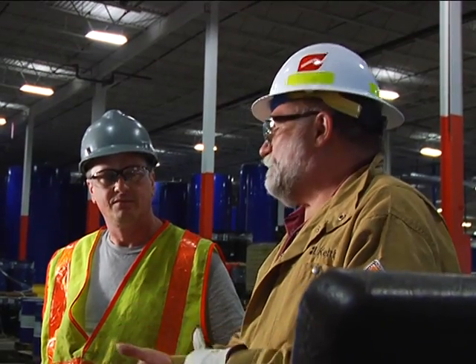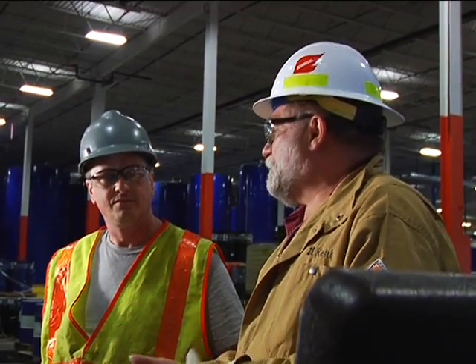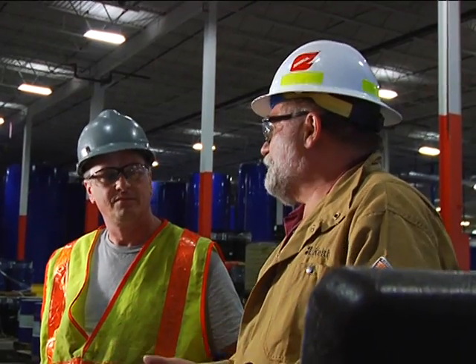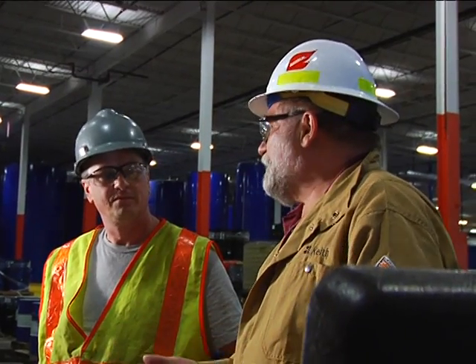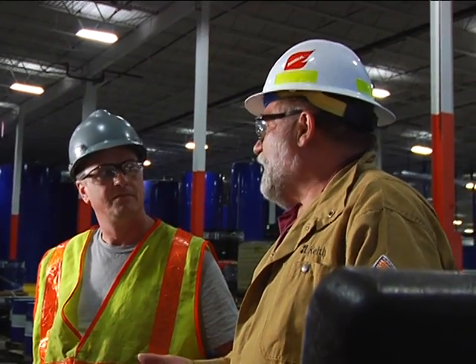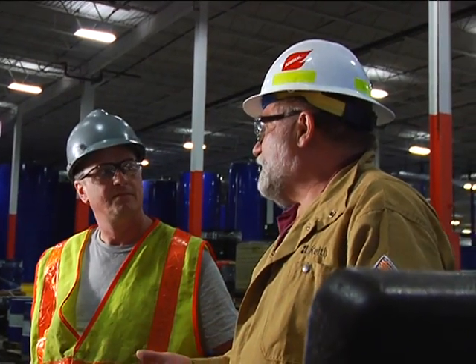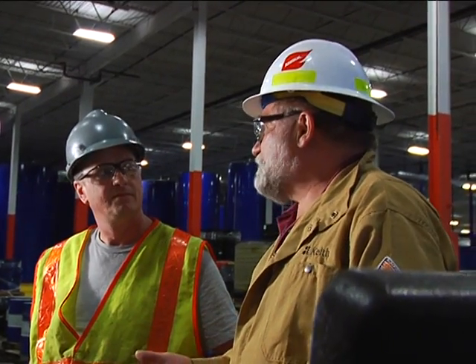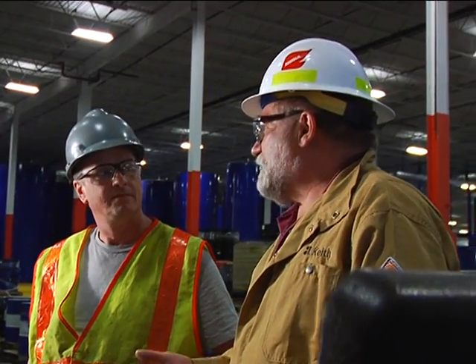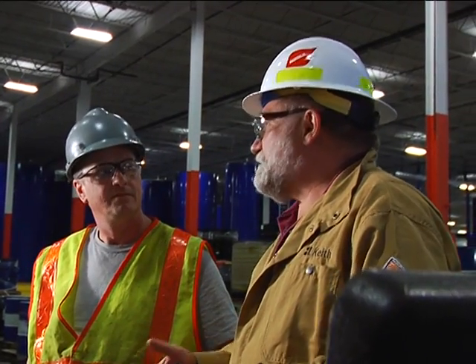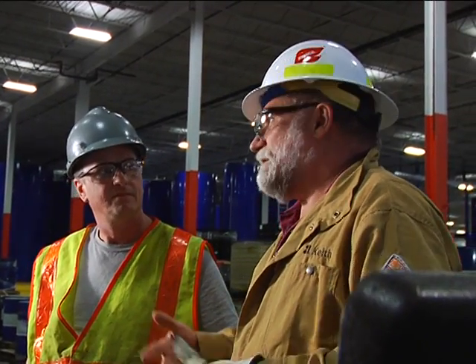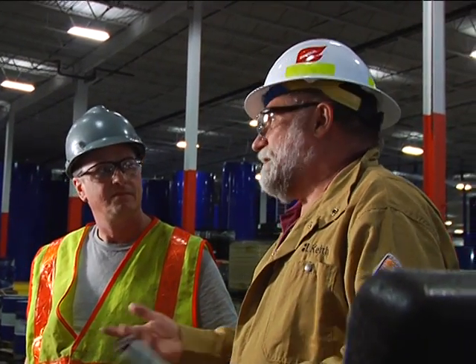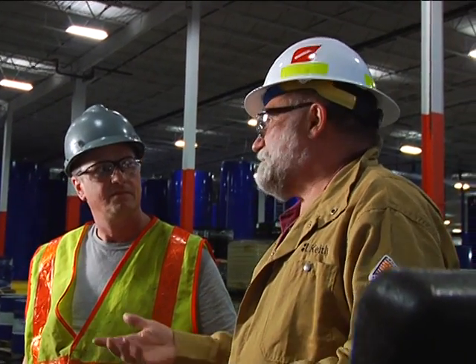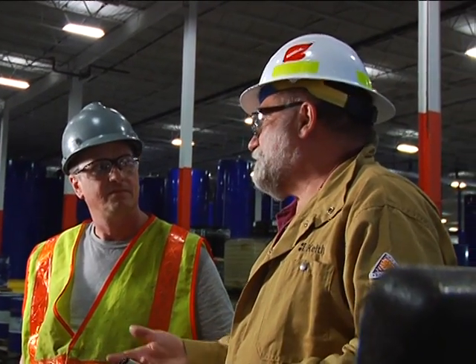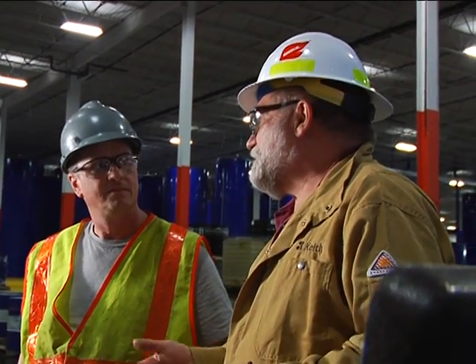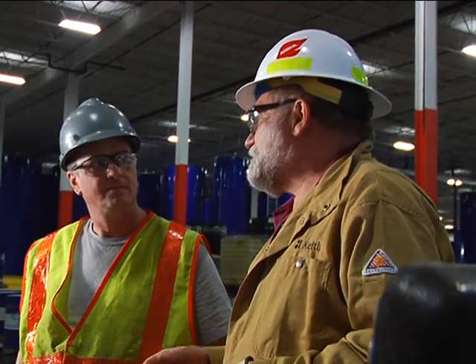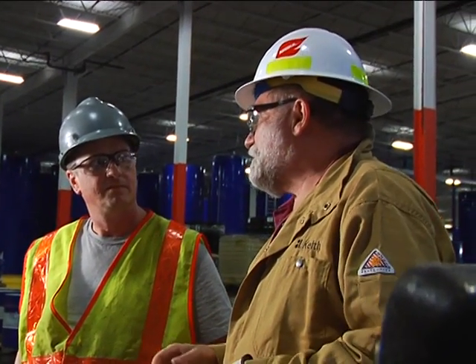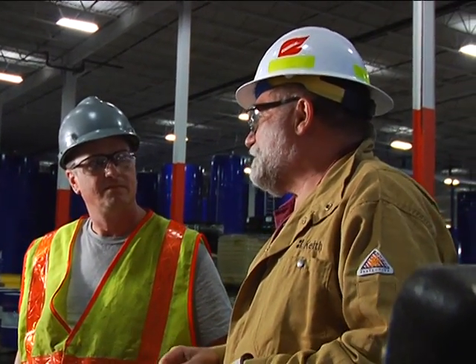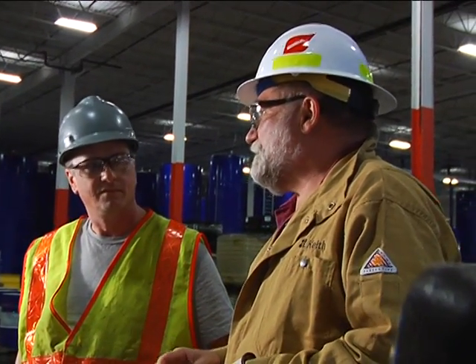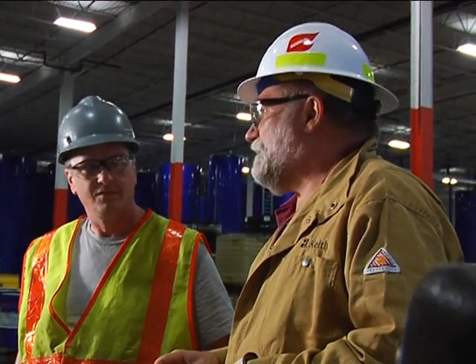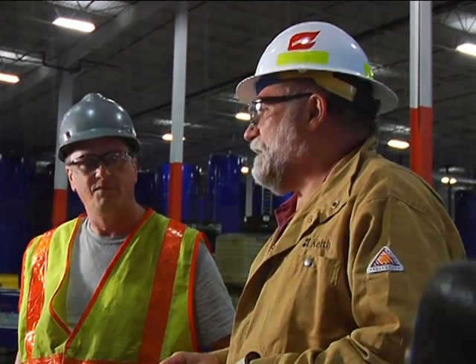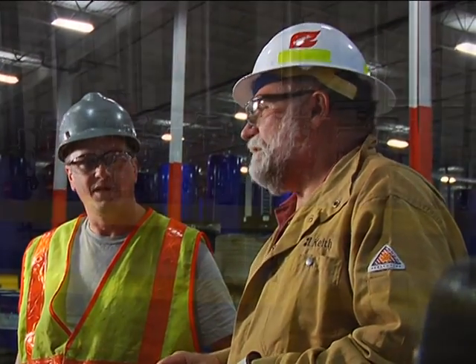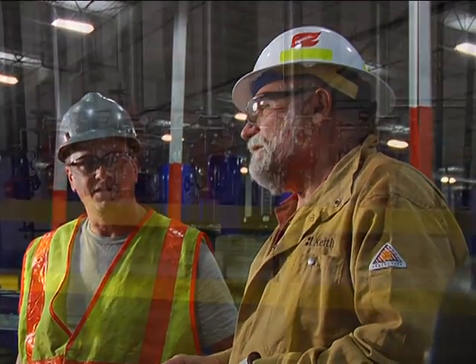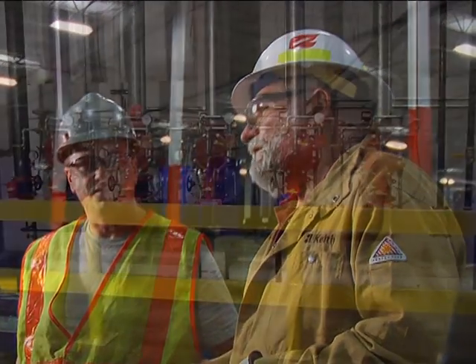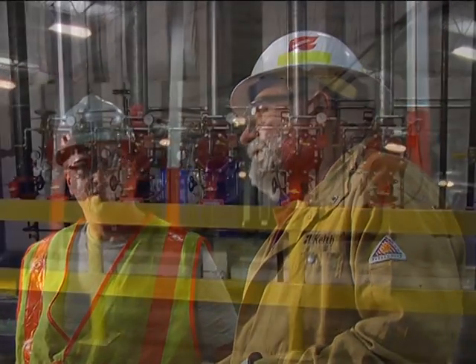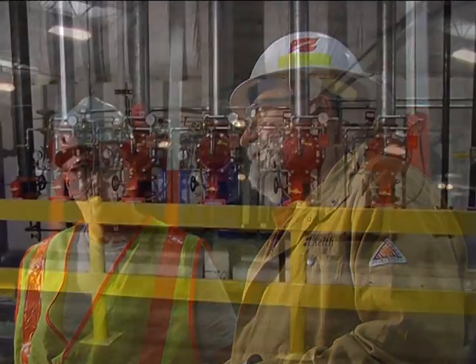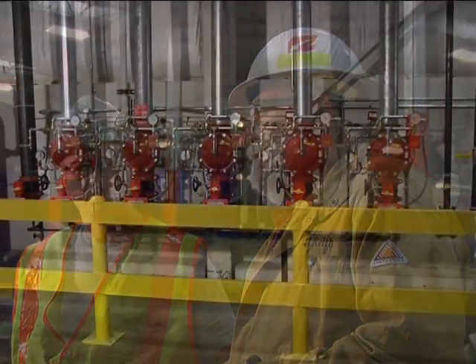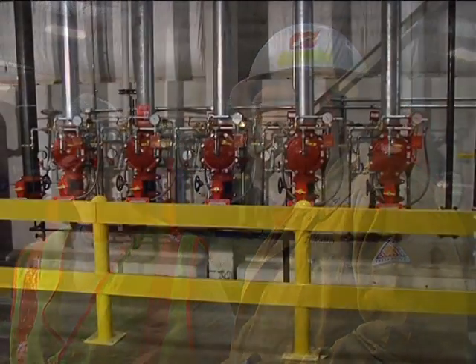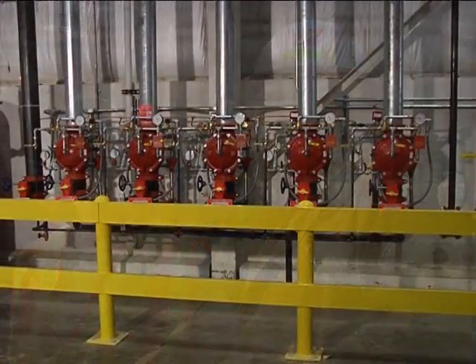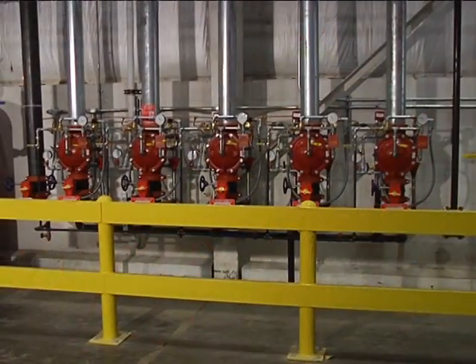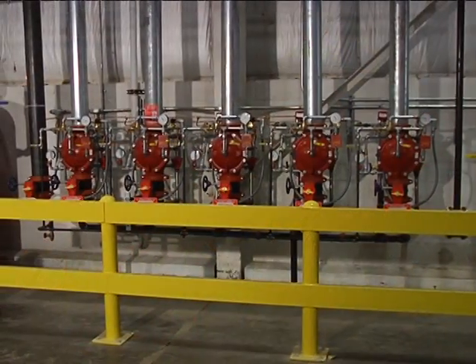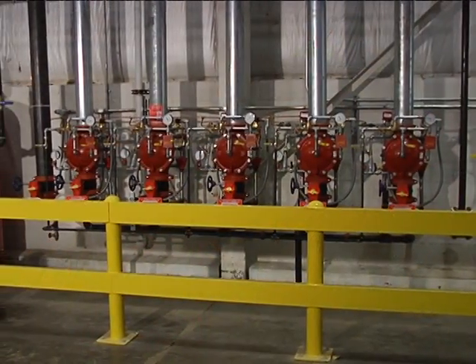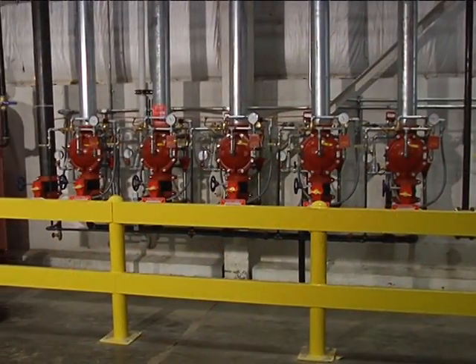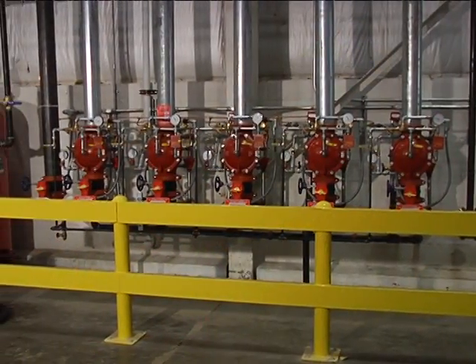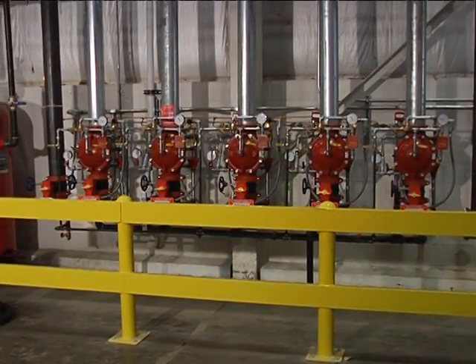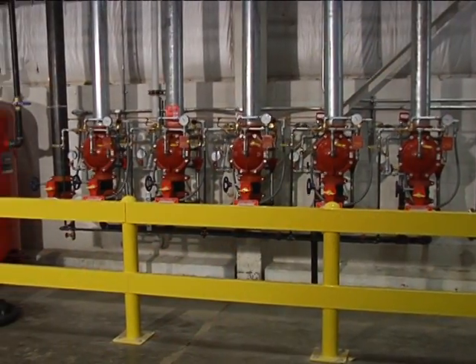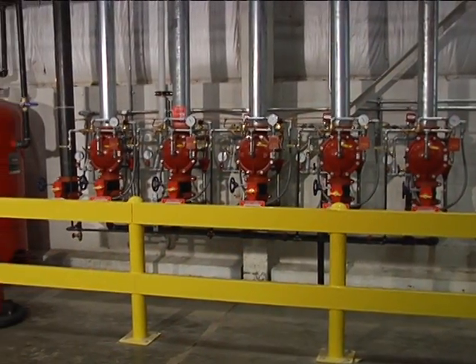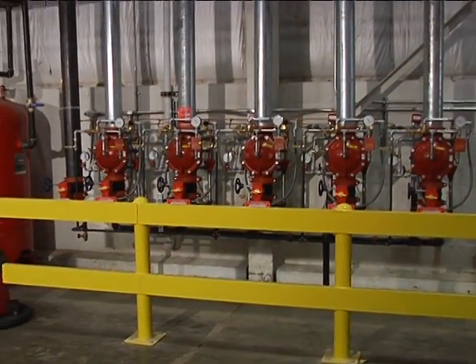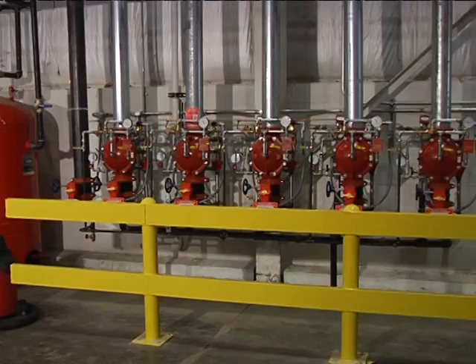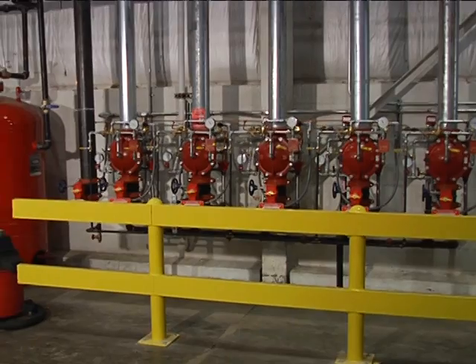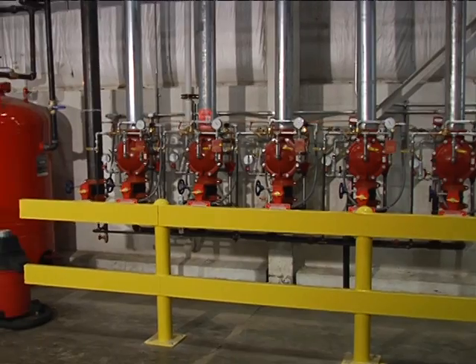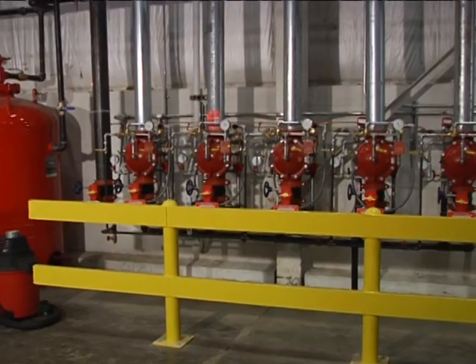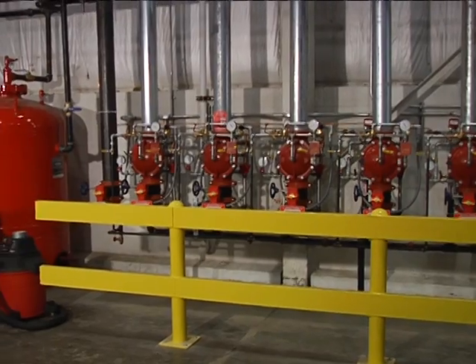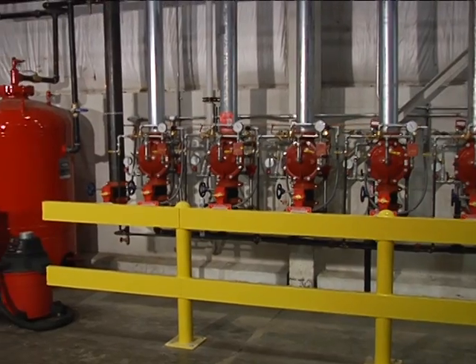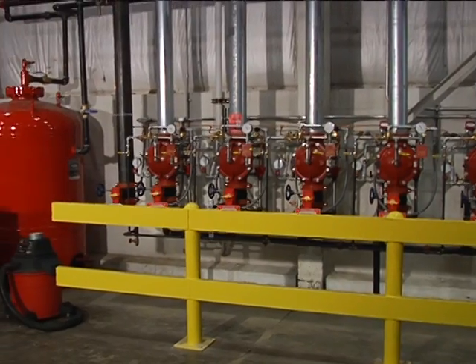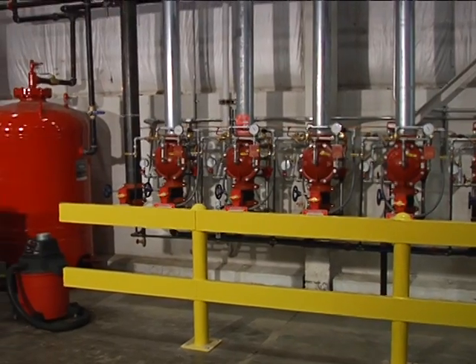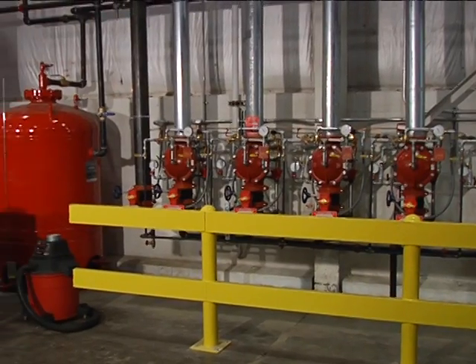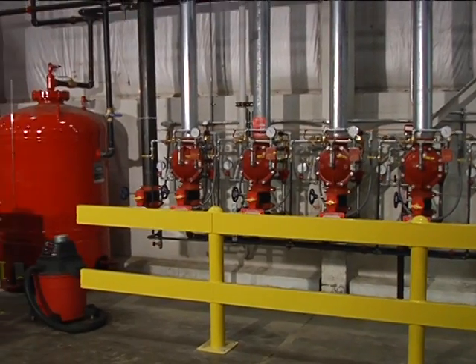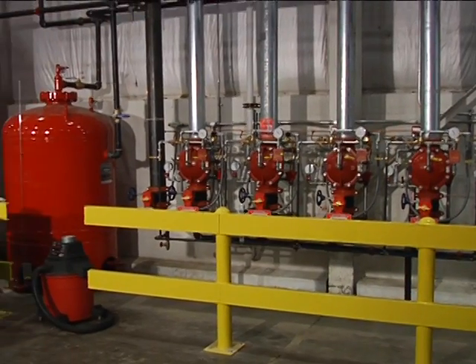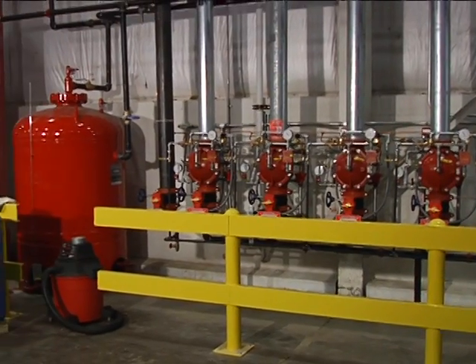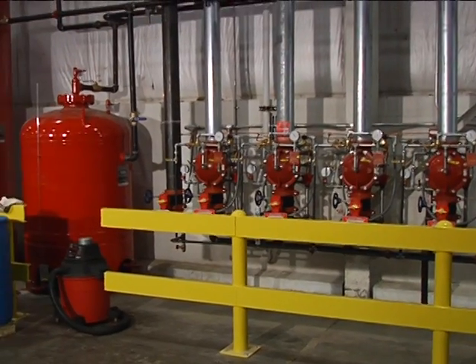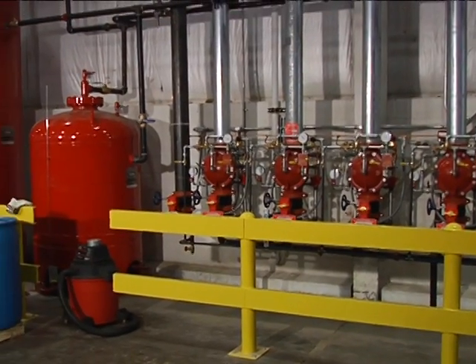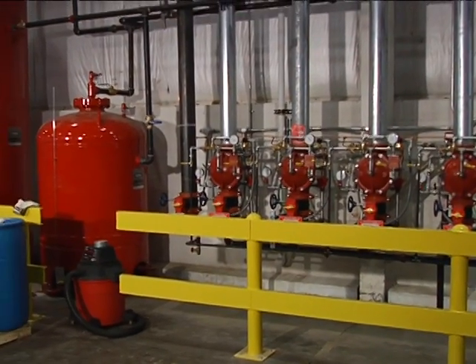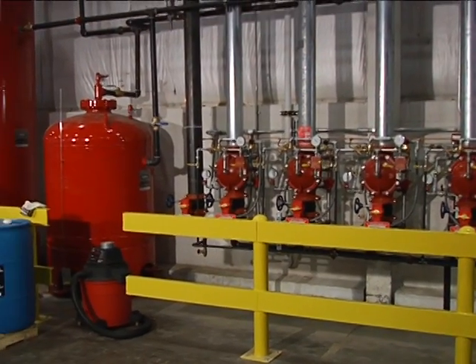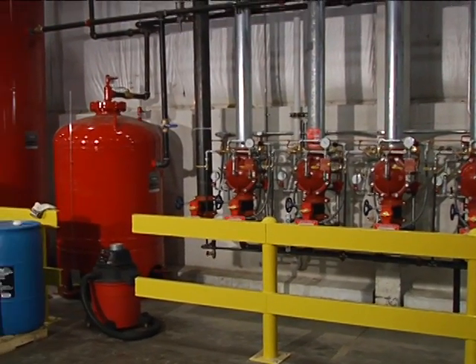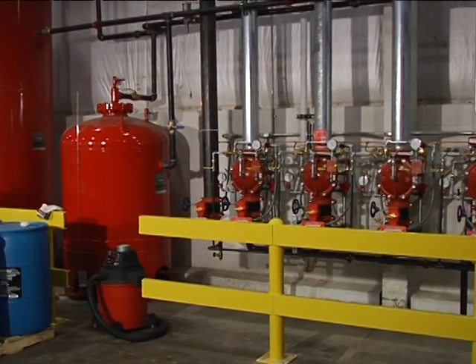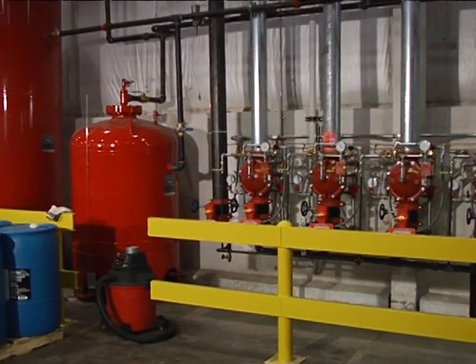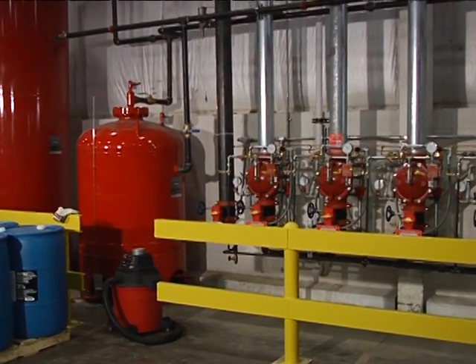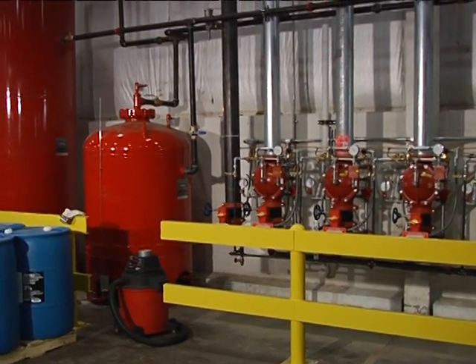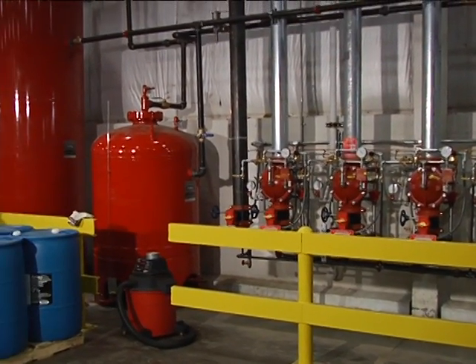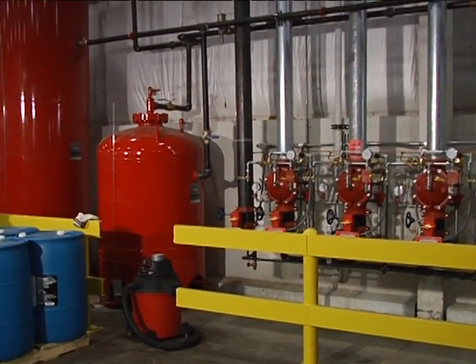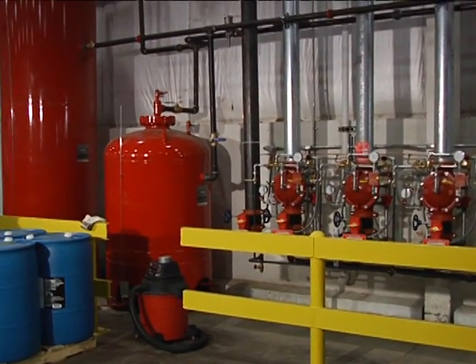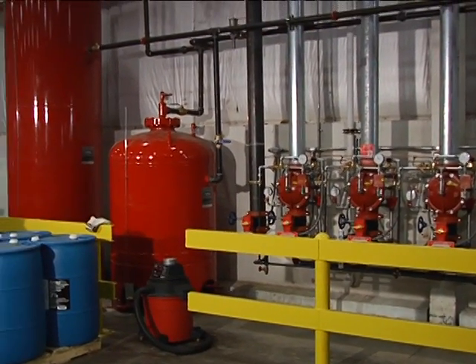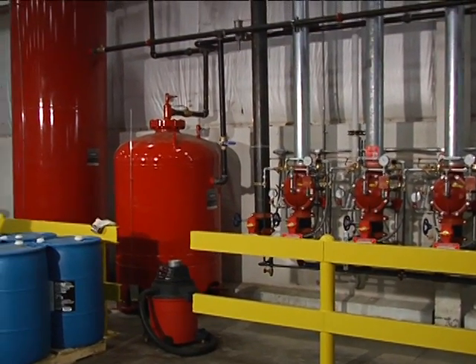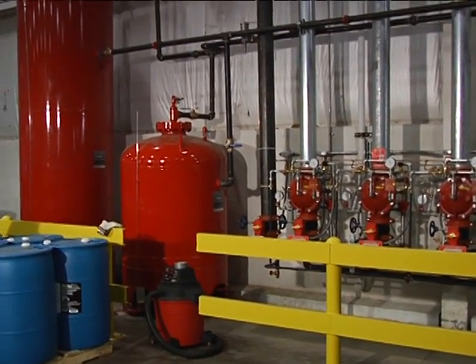Now that each of these steps has been carefully completed, the ANSIL bladder tank is successfully filled for its initial use and operation.